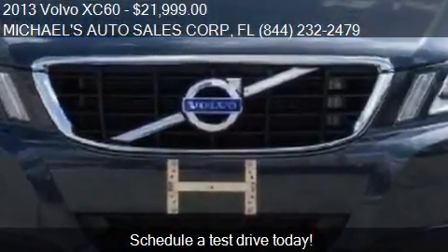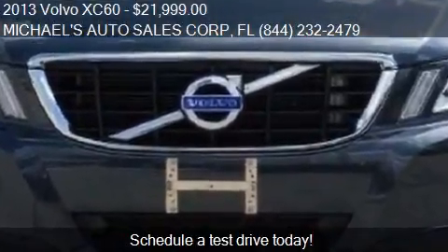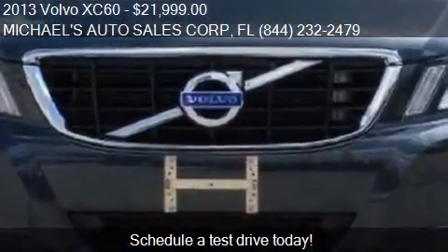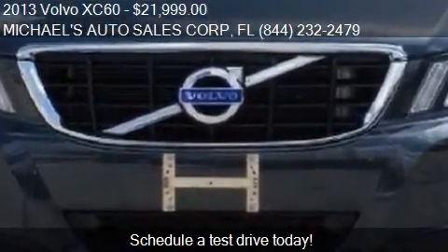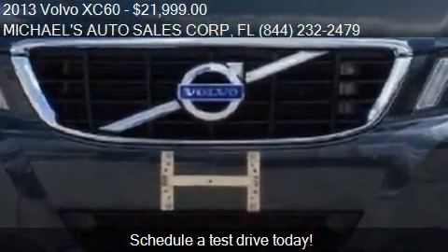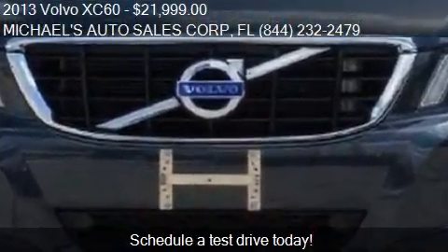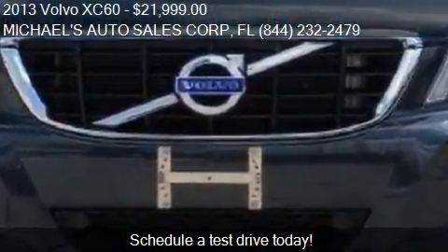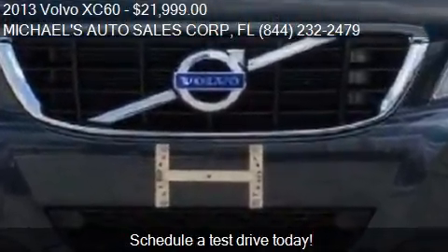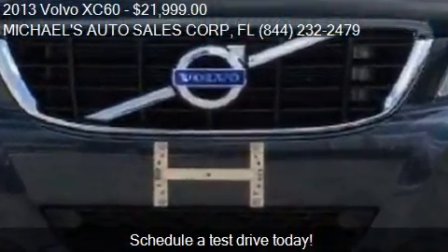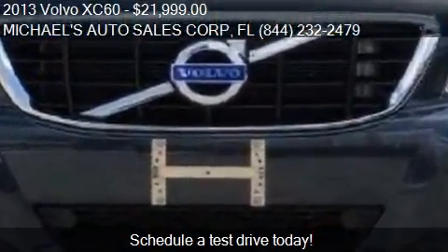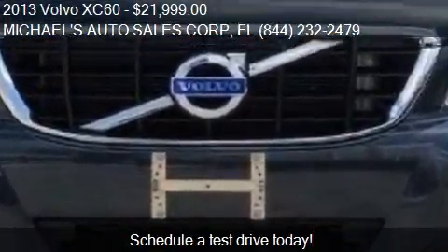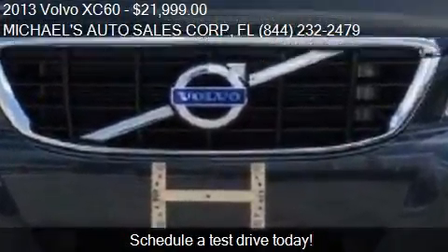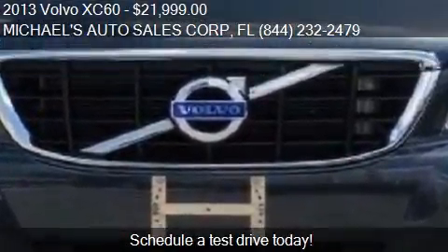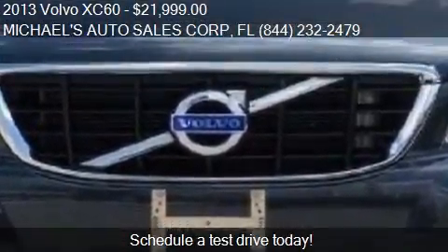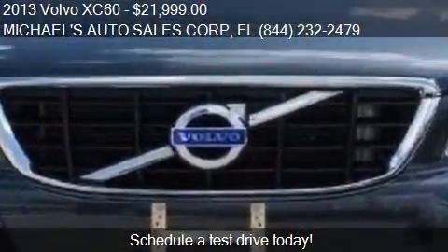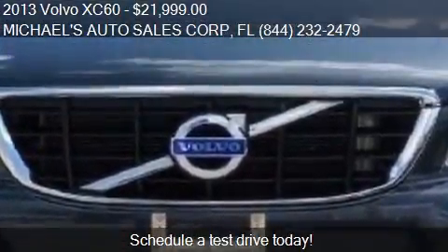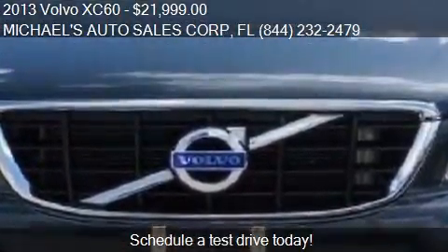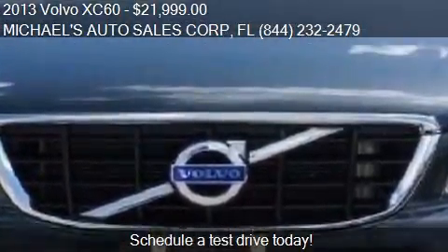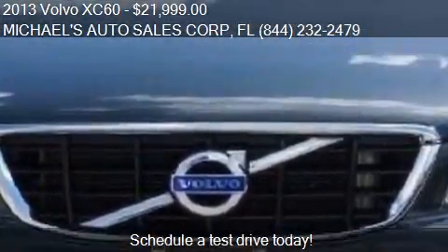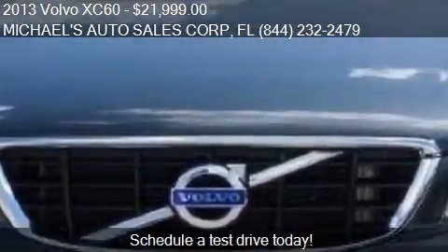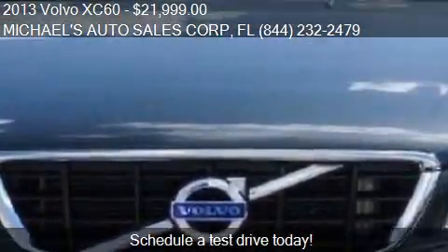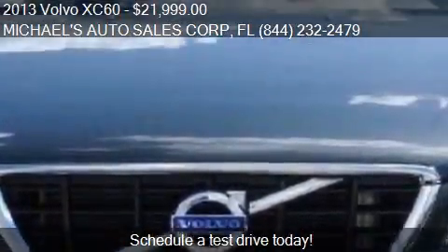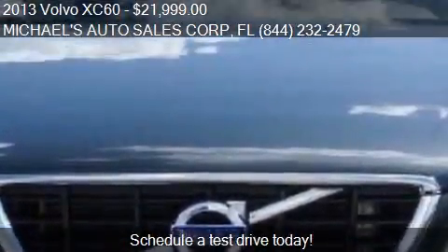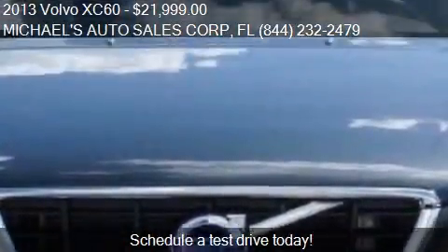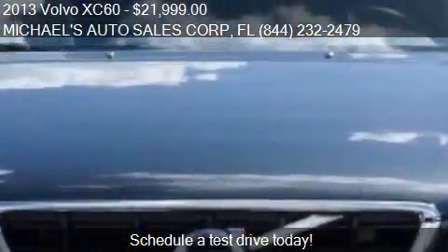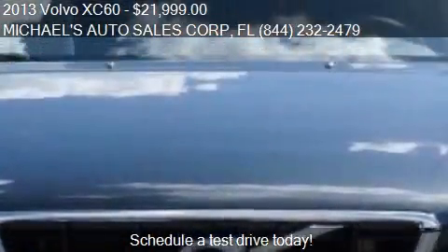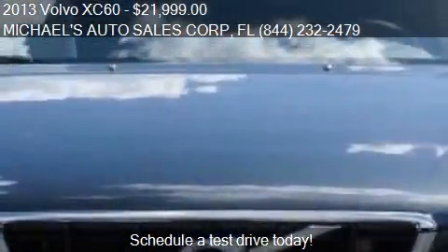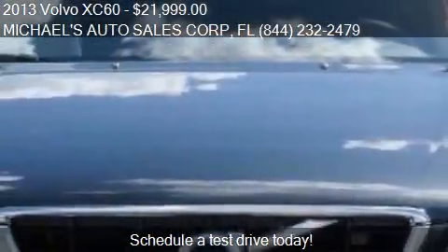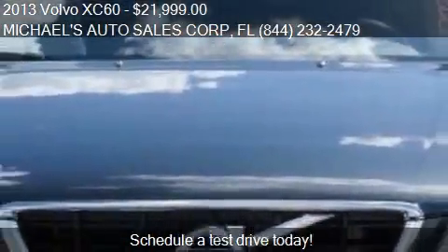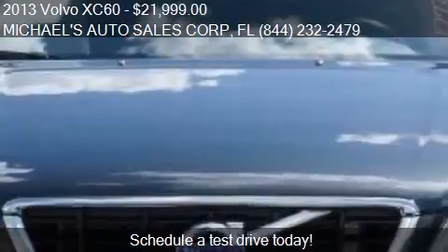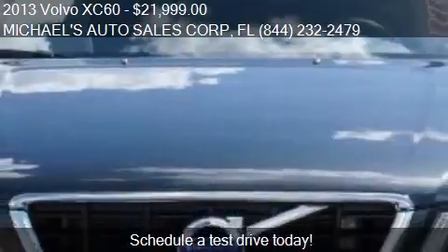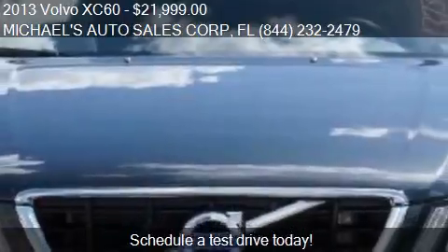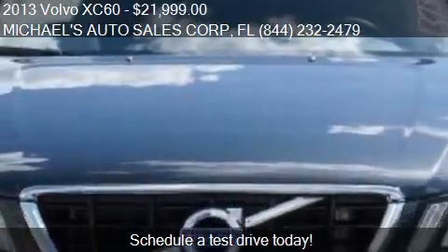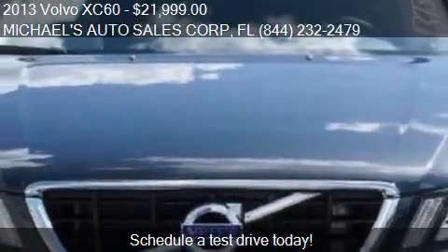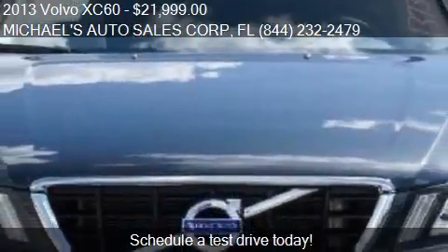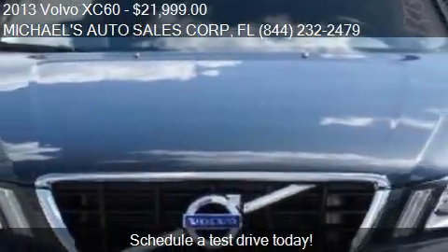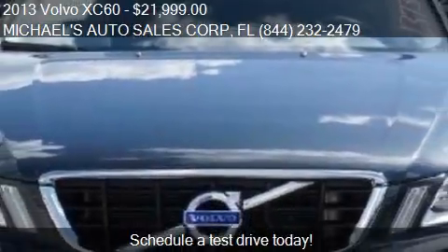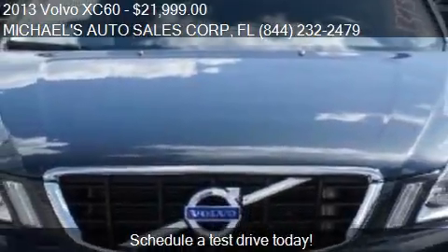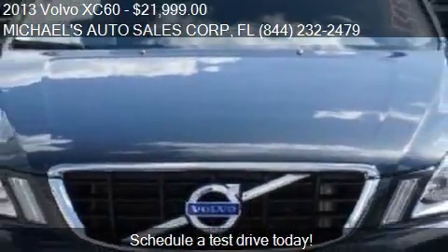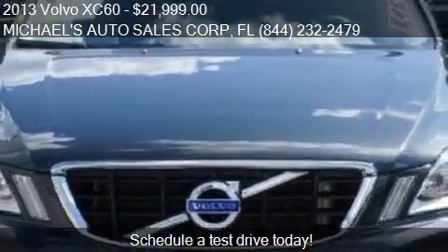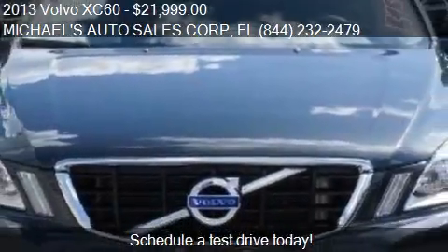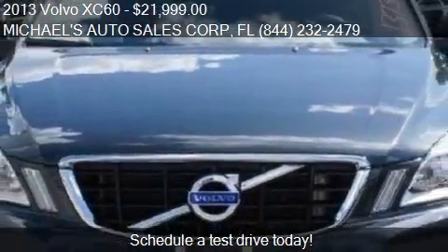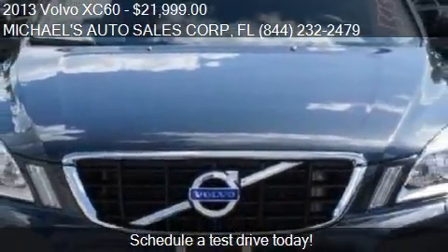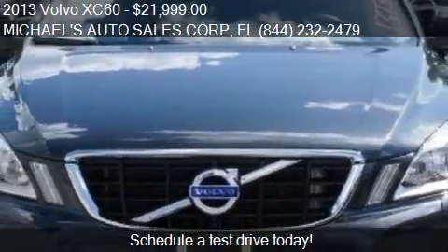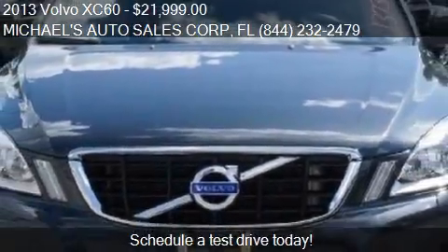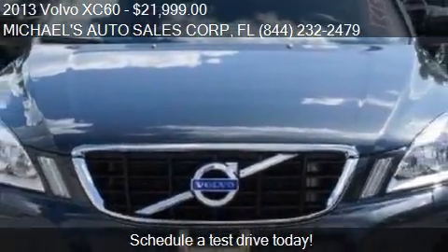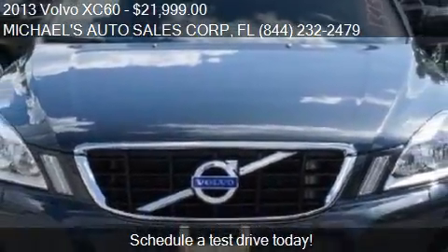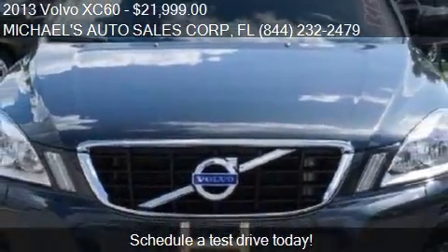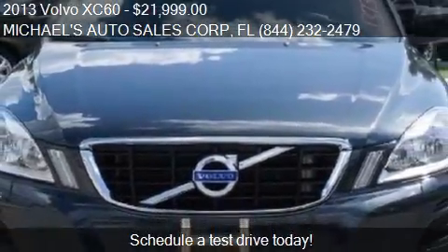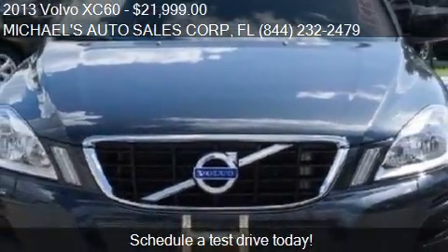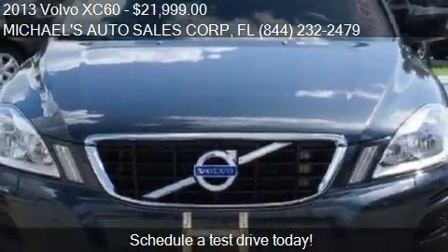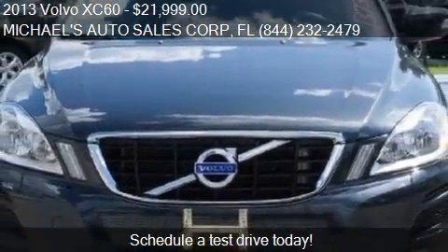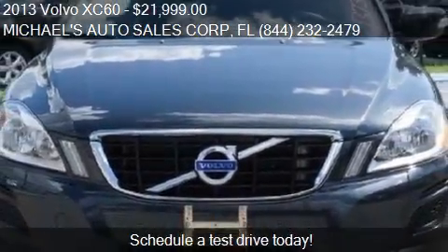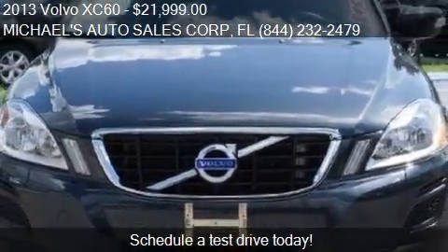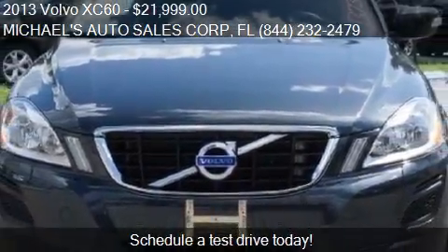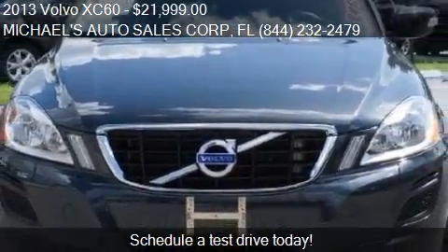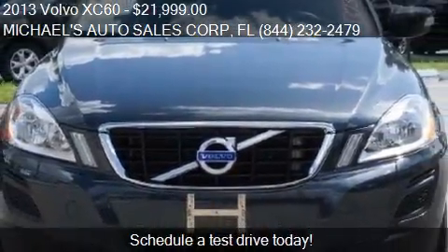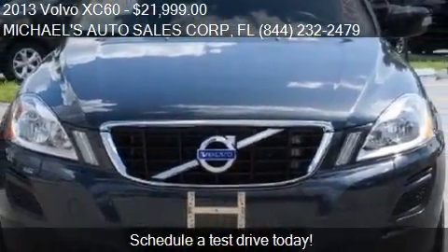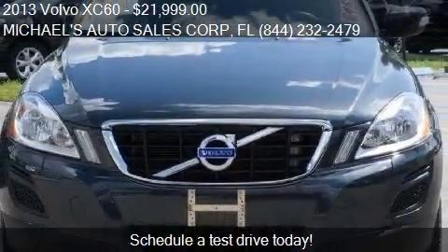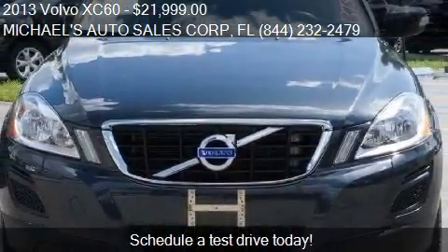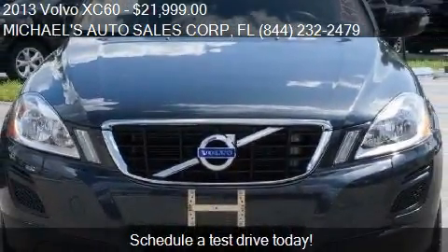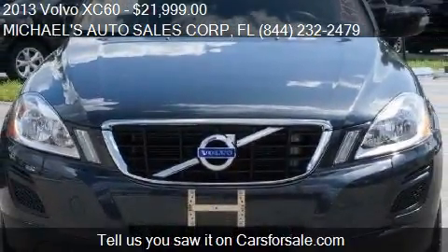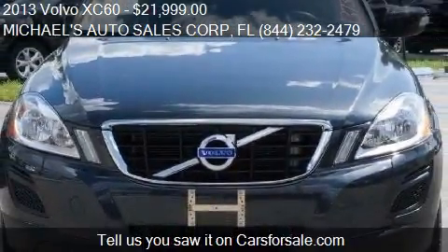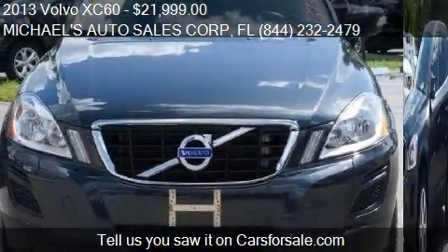This 2013 Volvo XC60 has just over 44,627 miles.